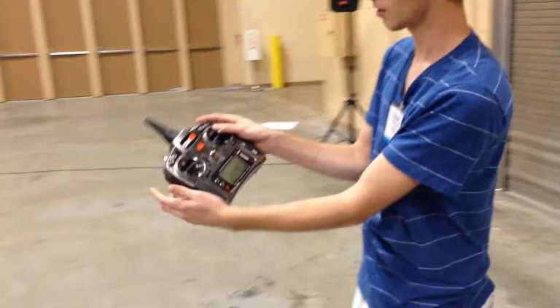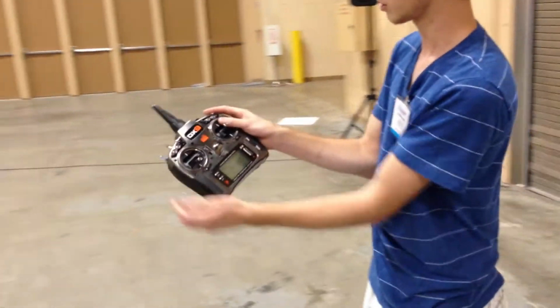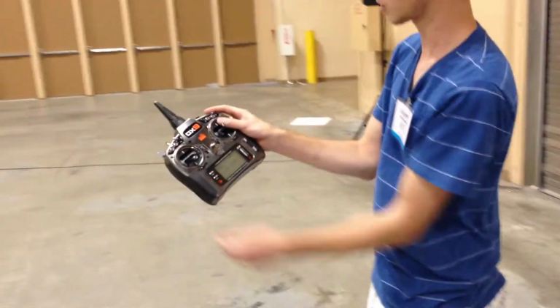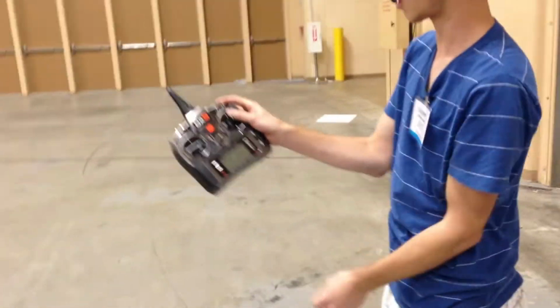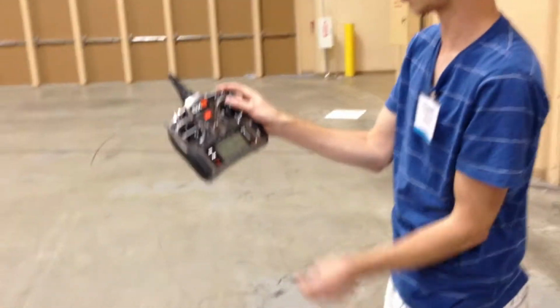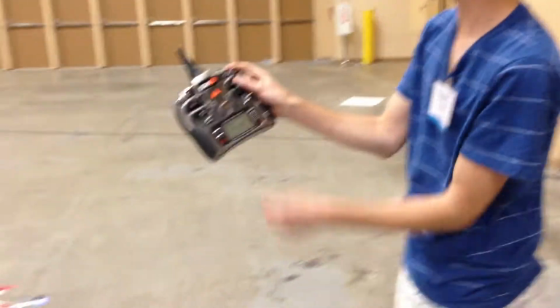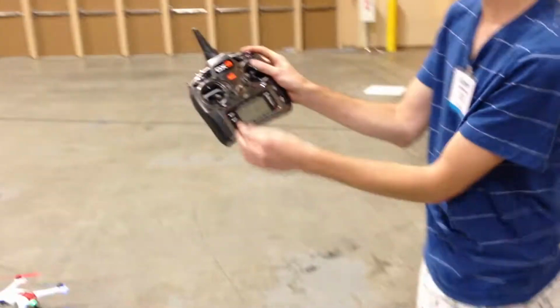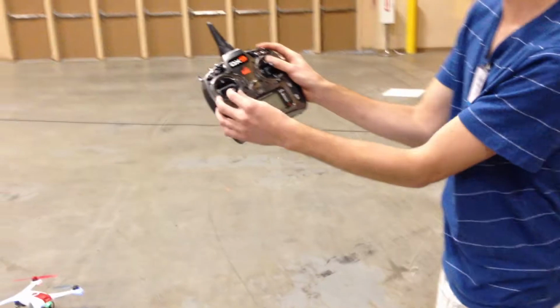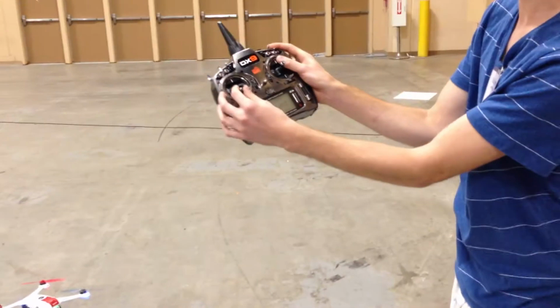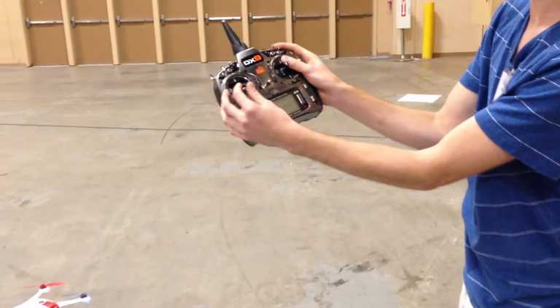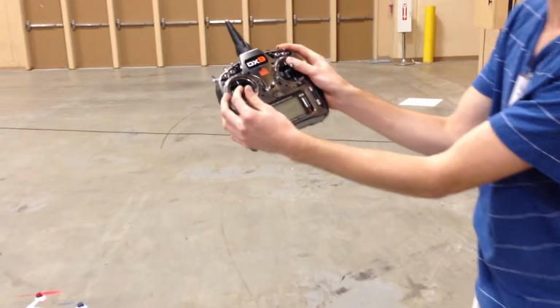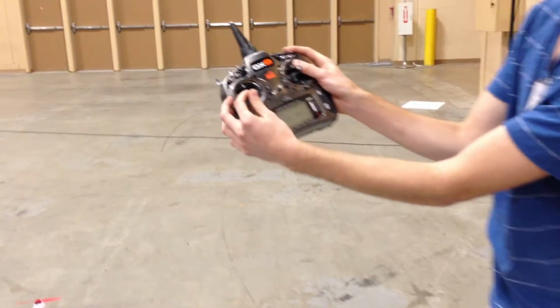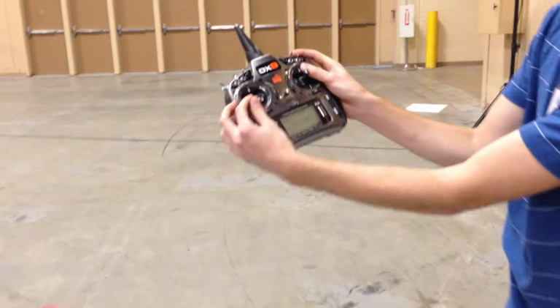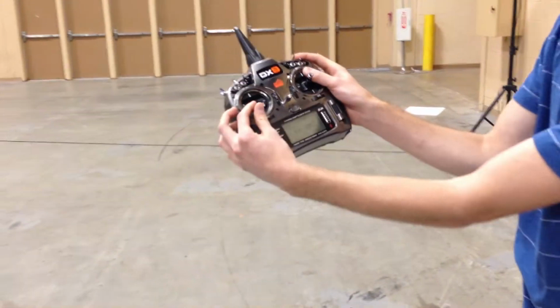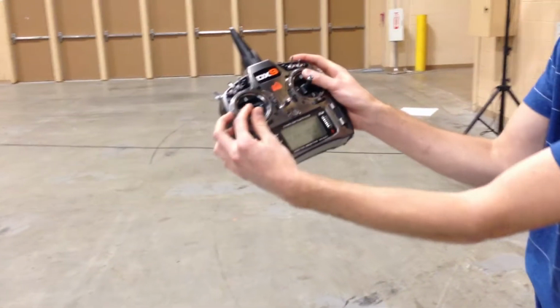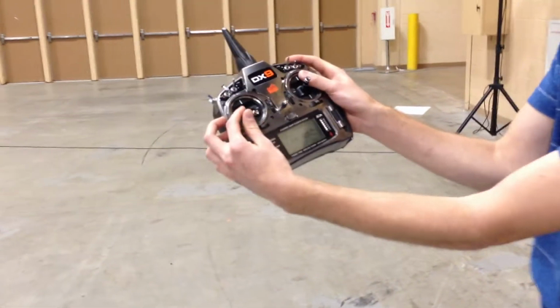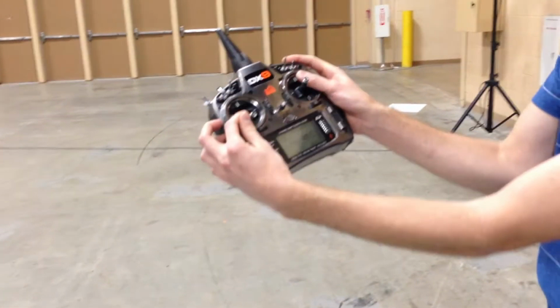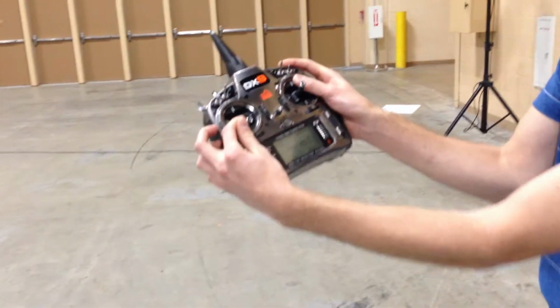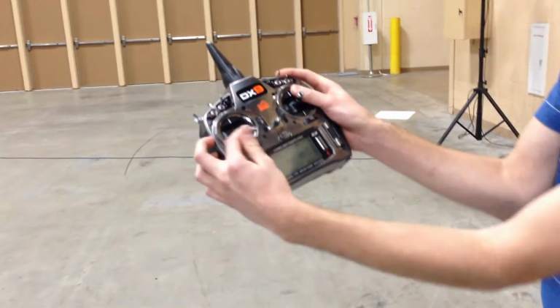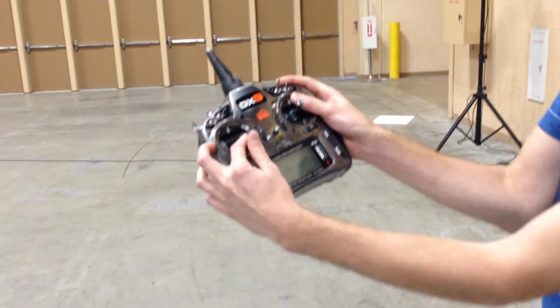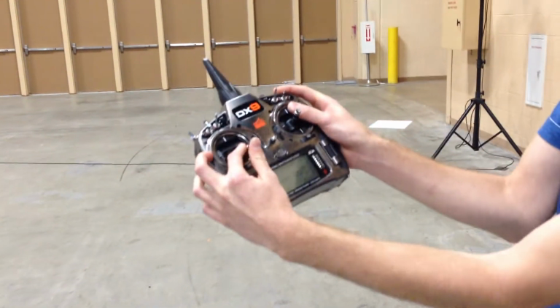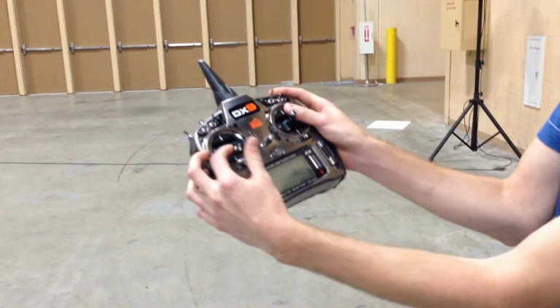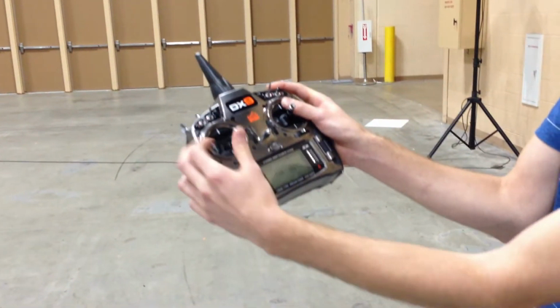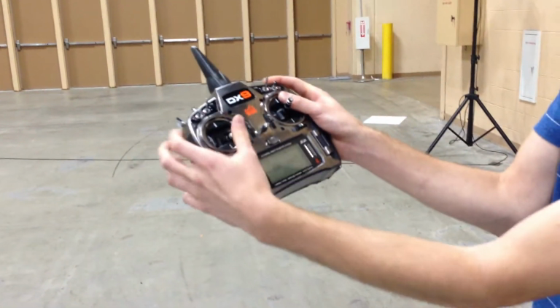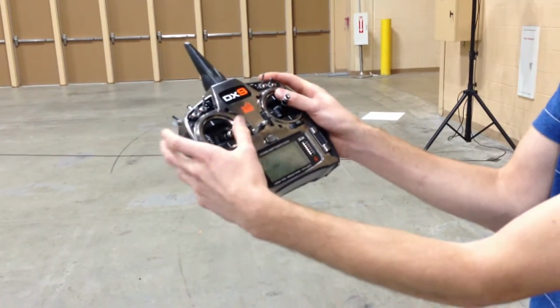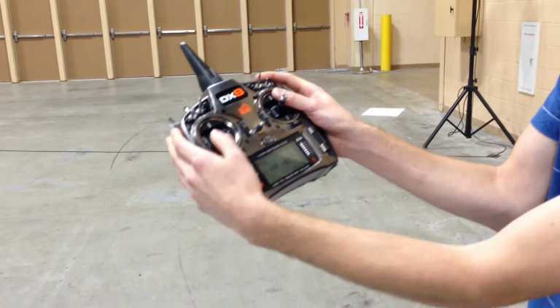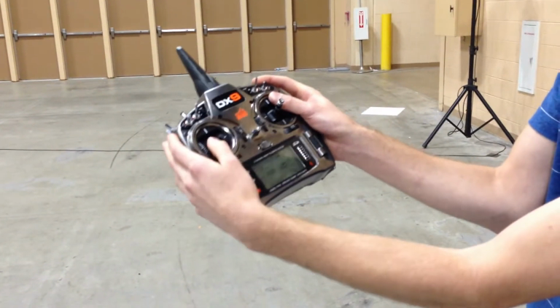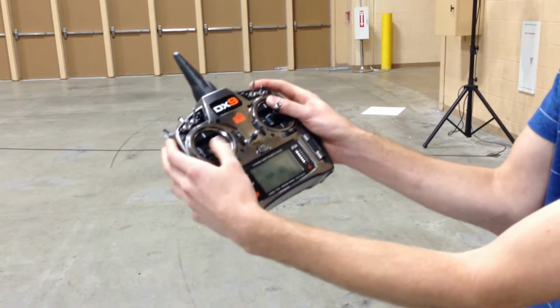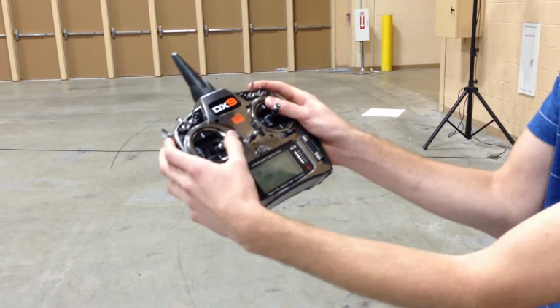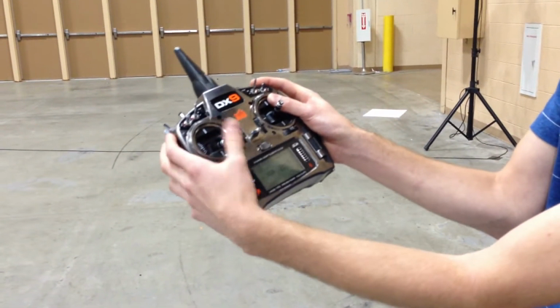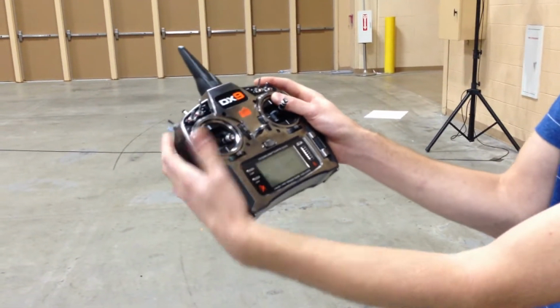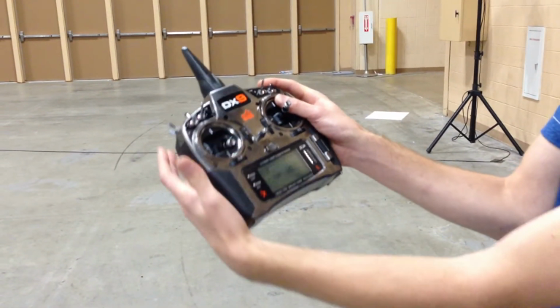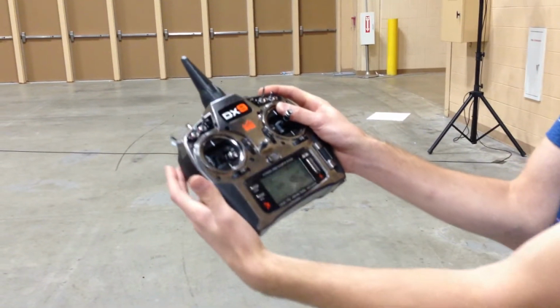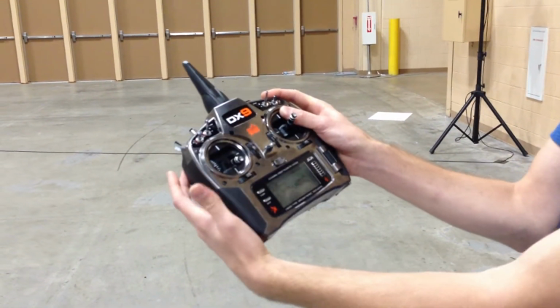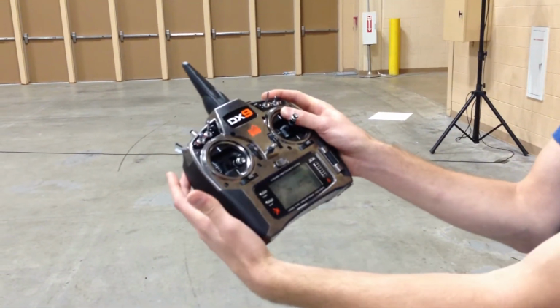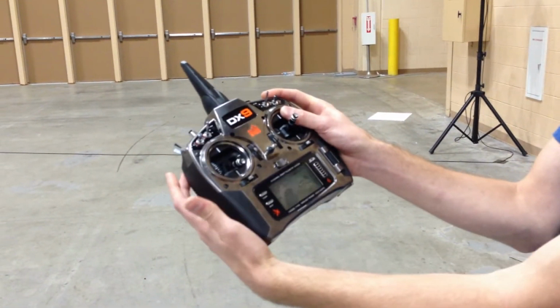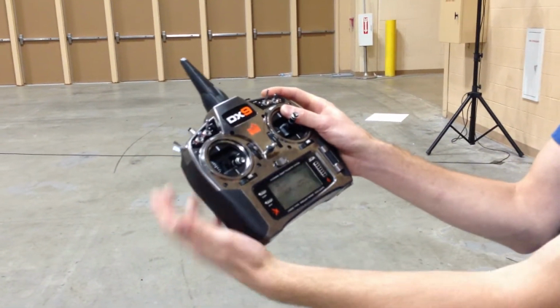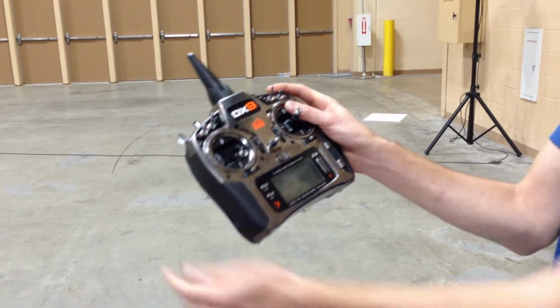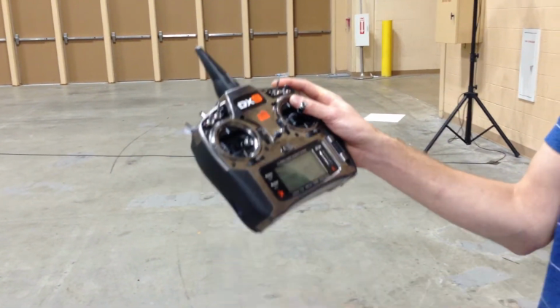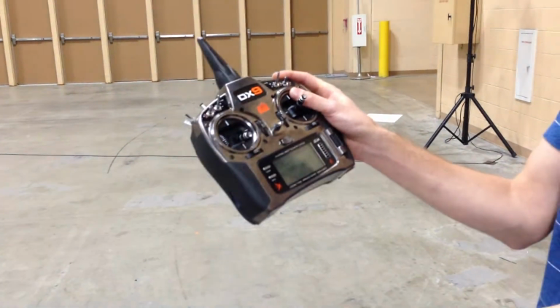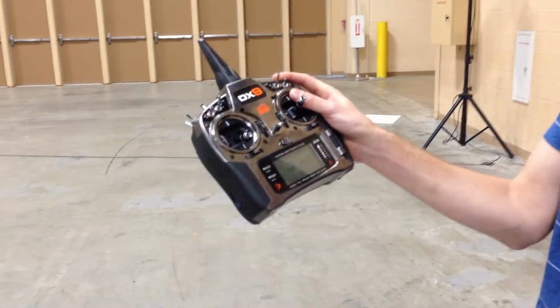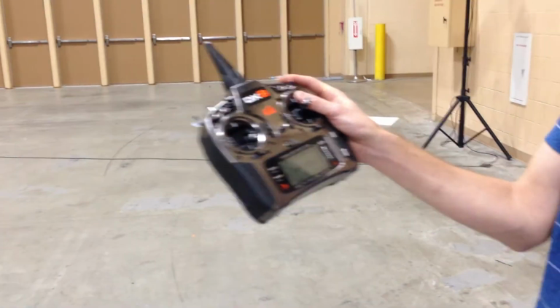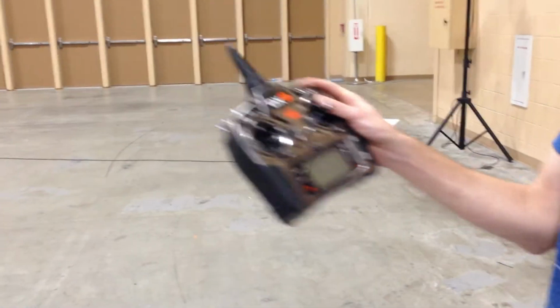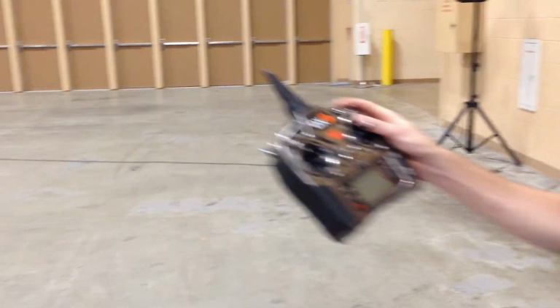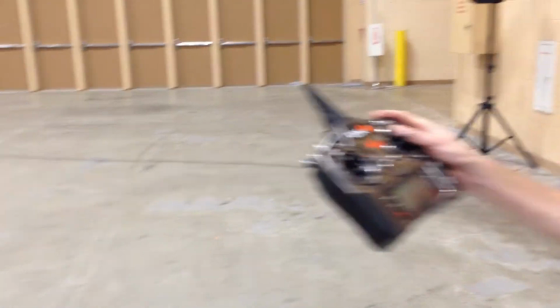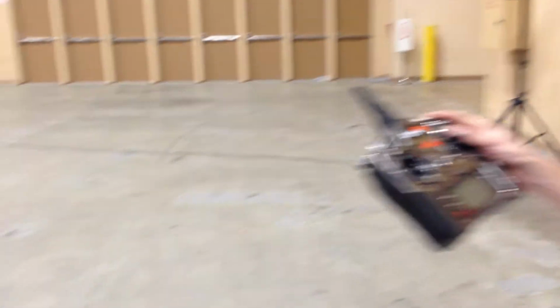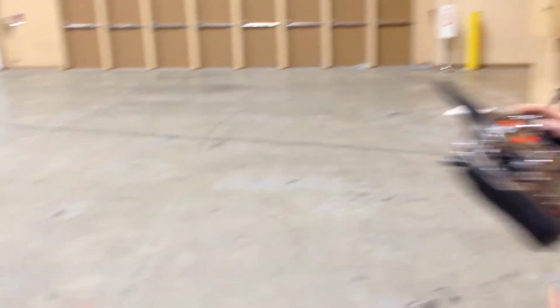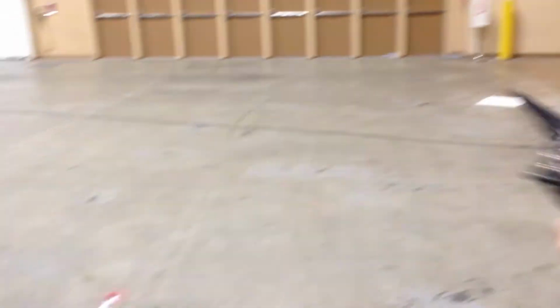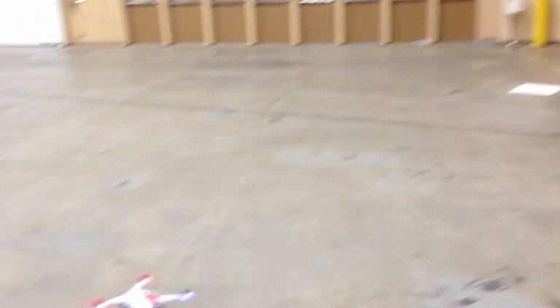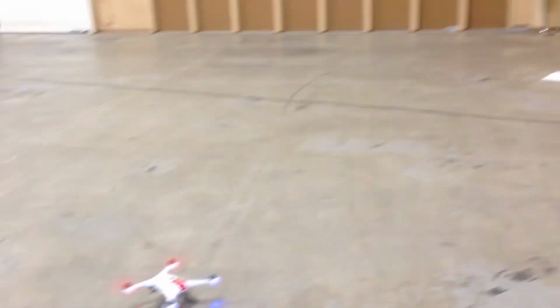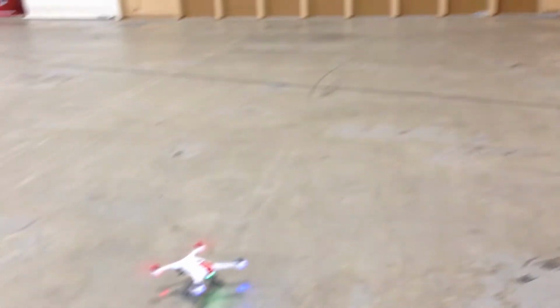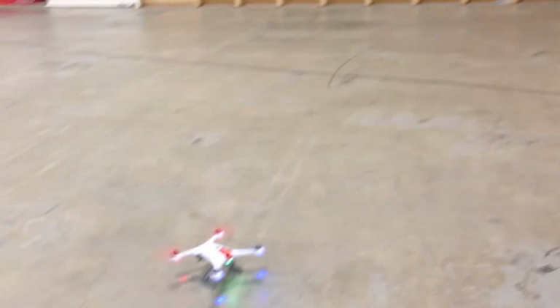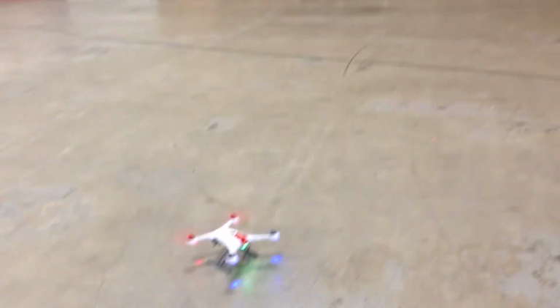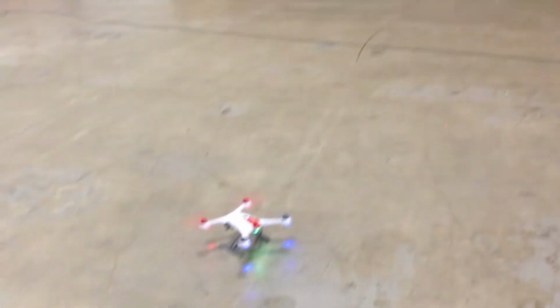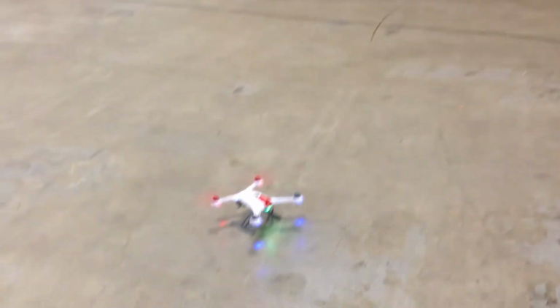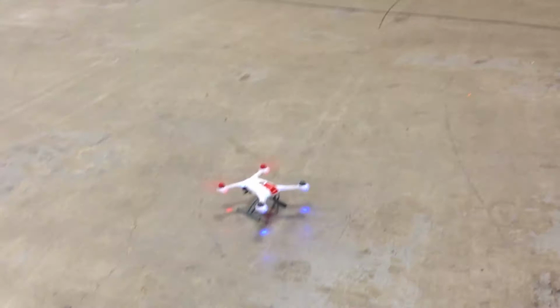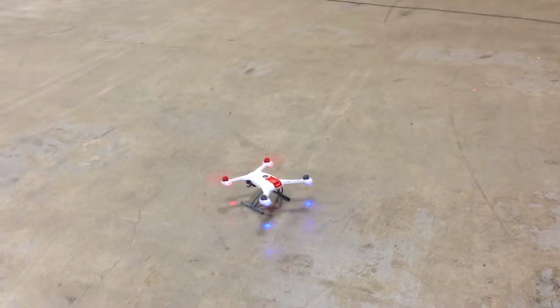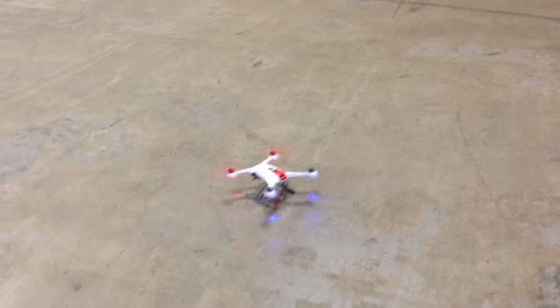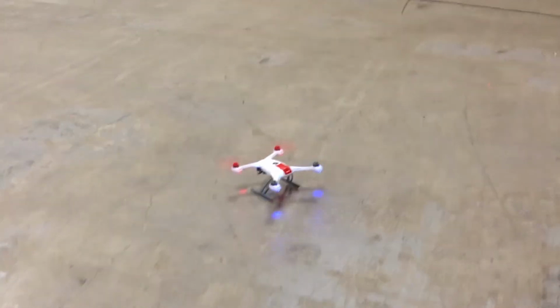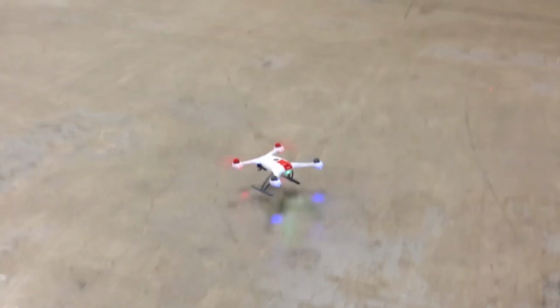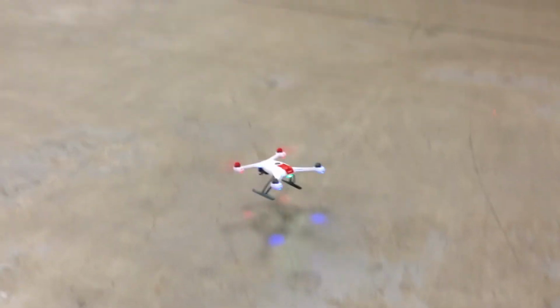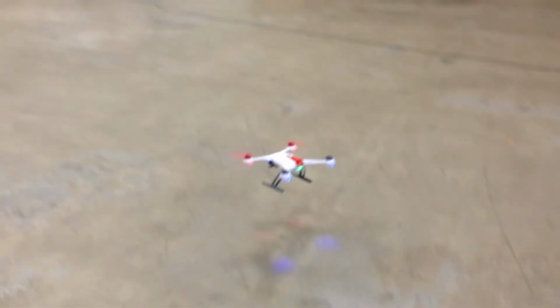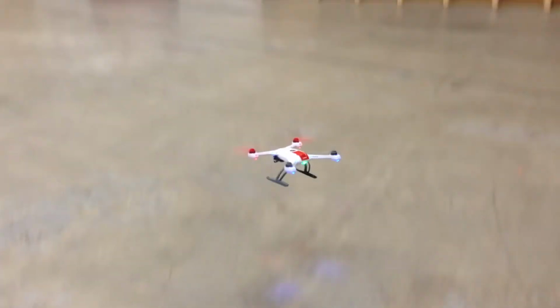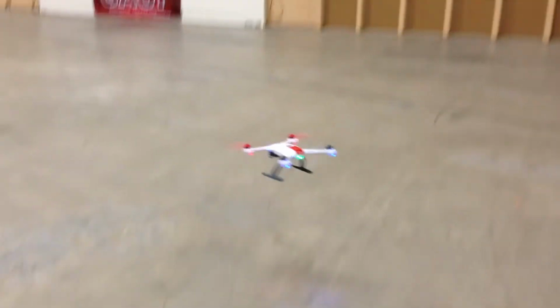To arm it, you're going to go right rudder, left rudder, and center. That's going to arm it, and then you're free to take off.